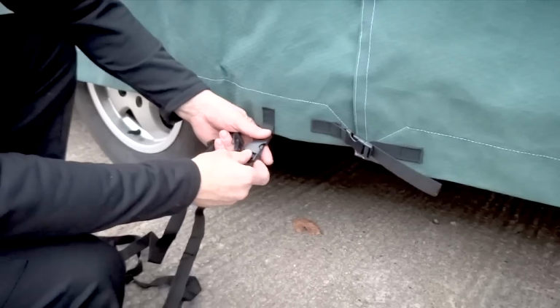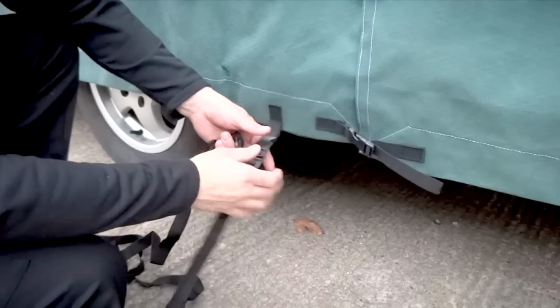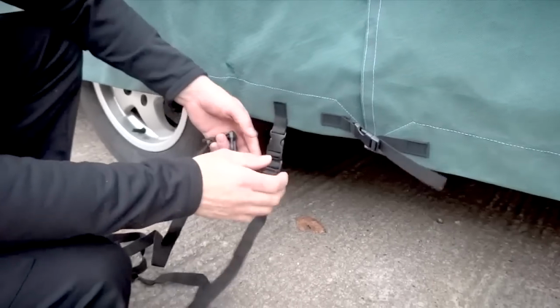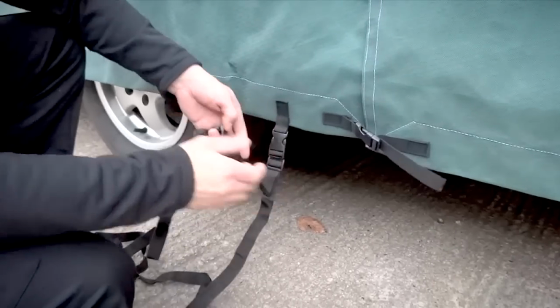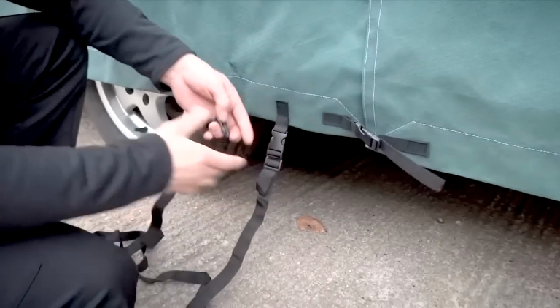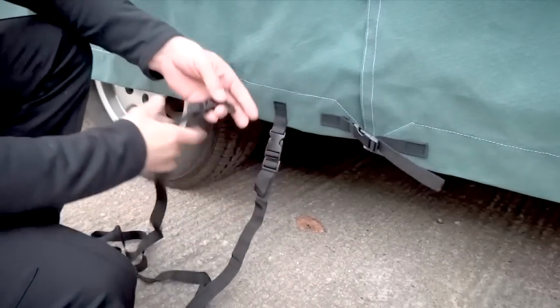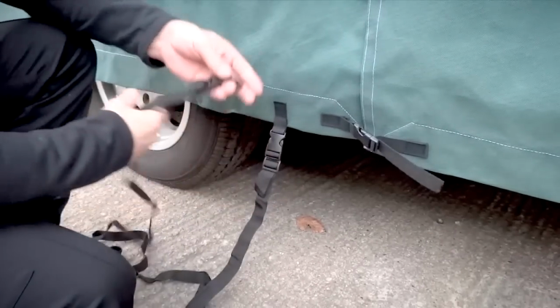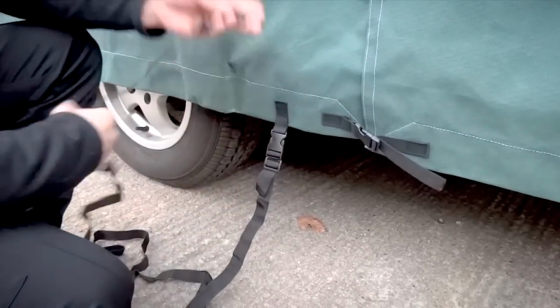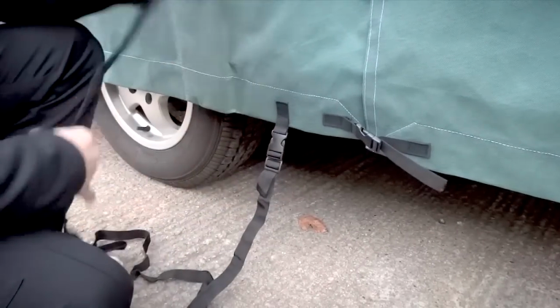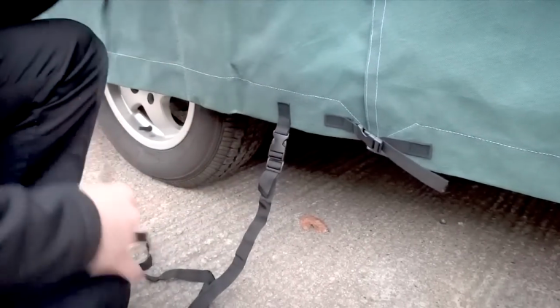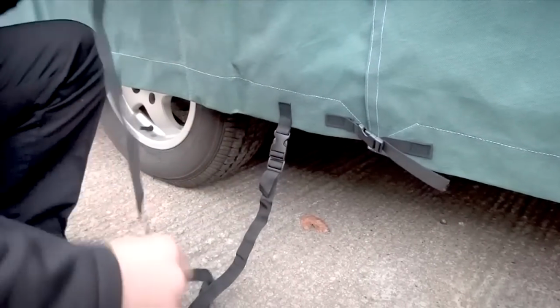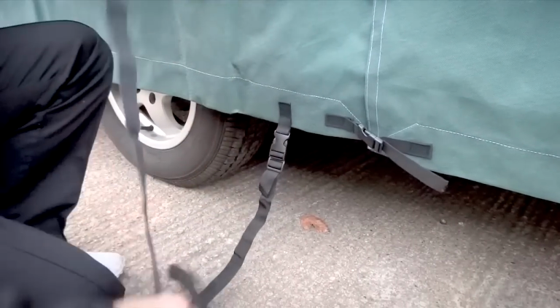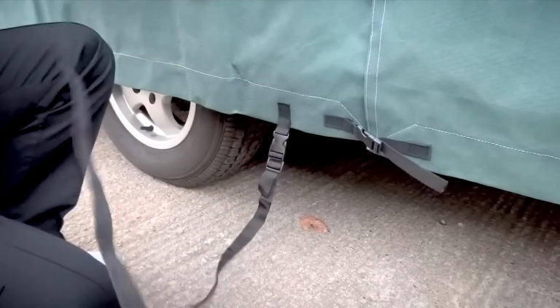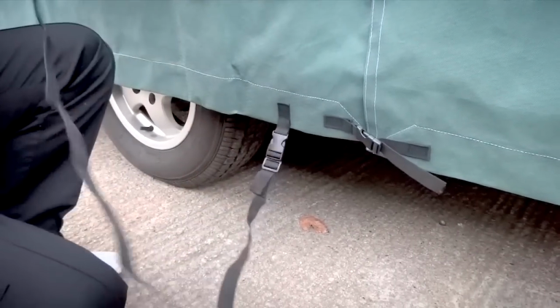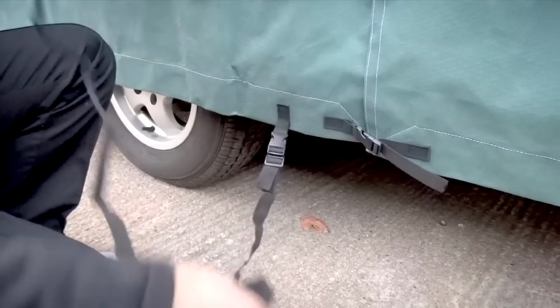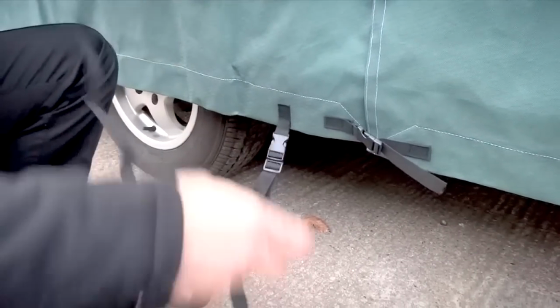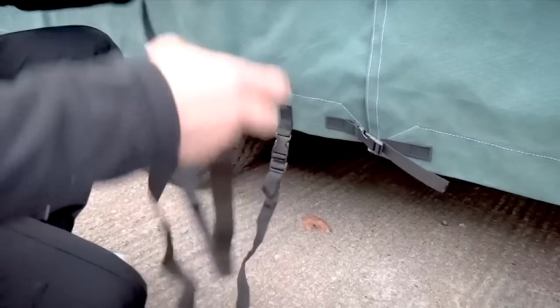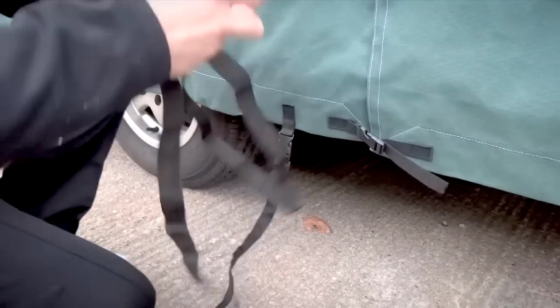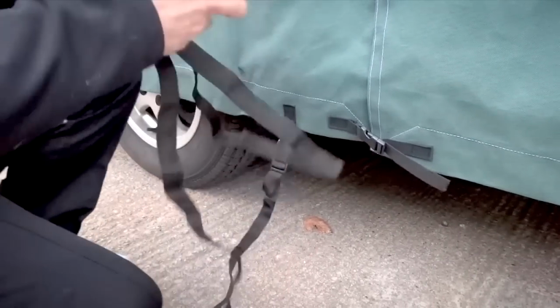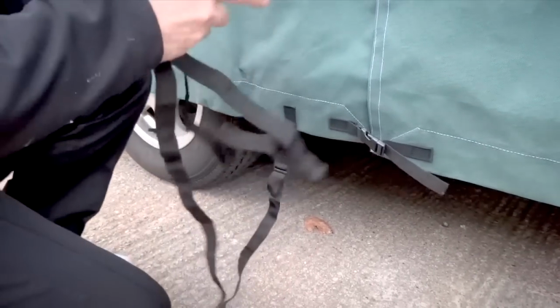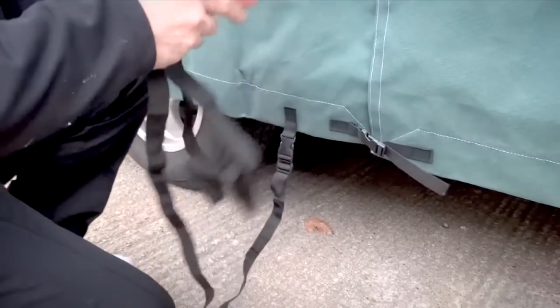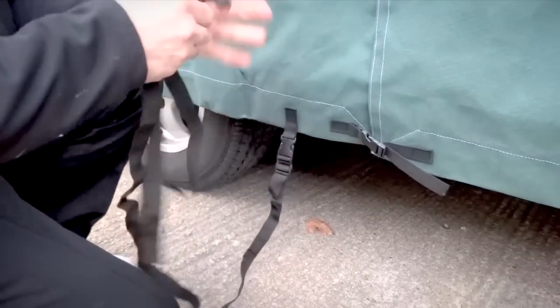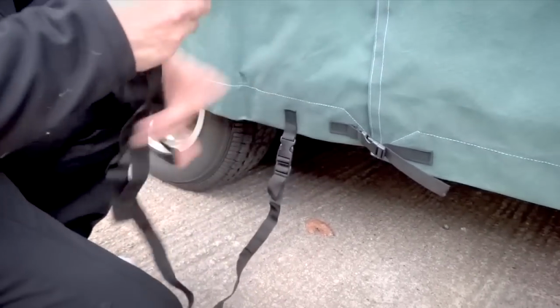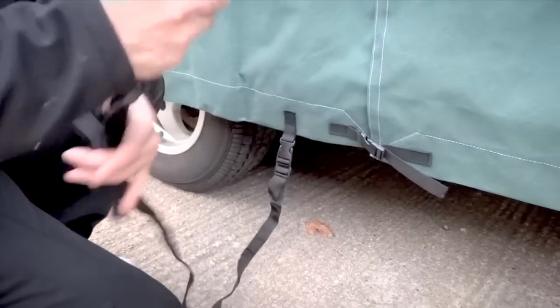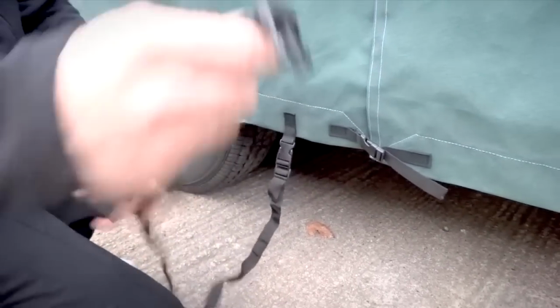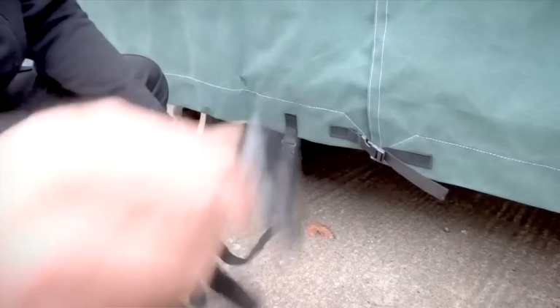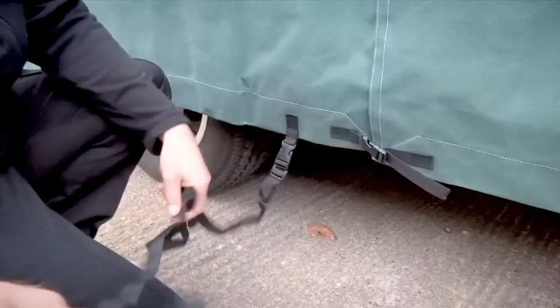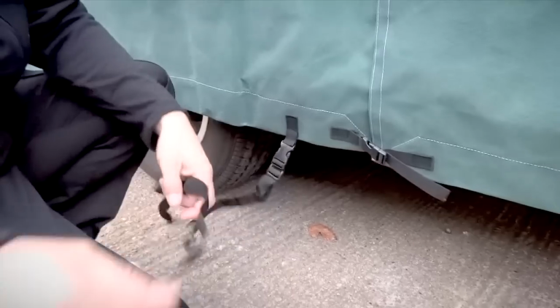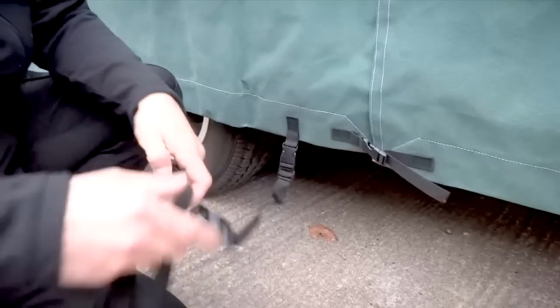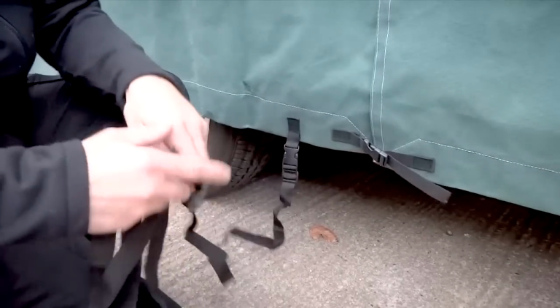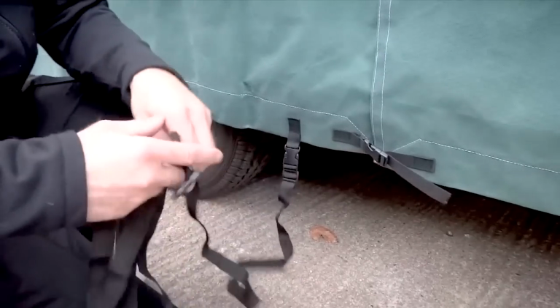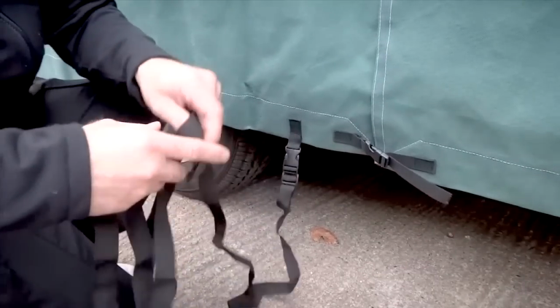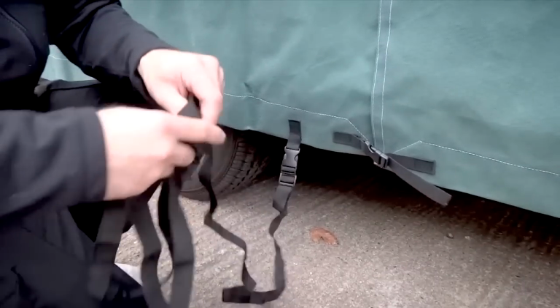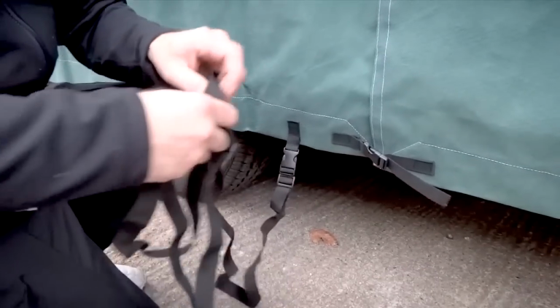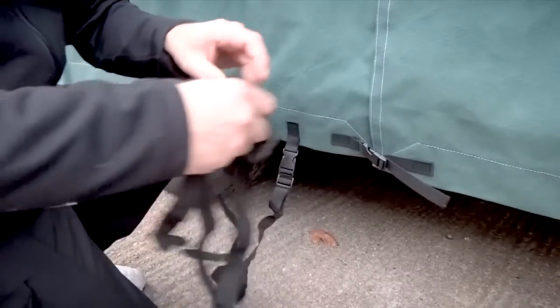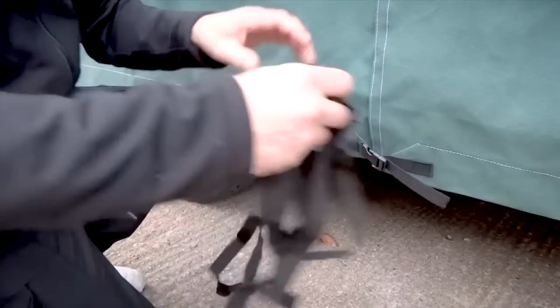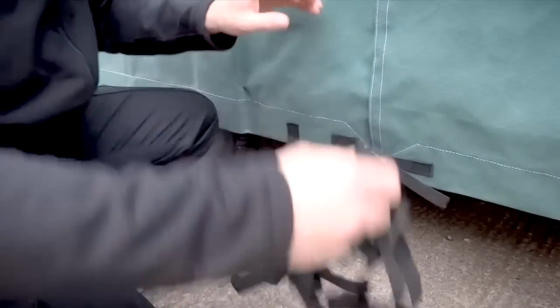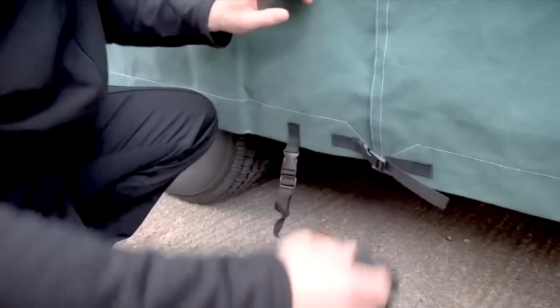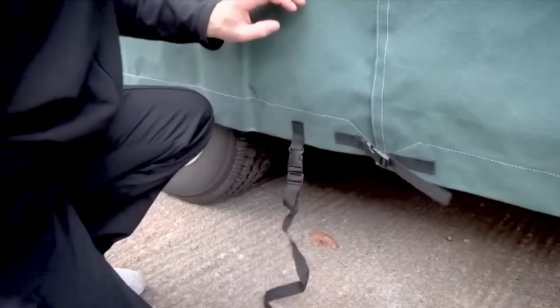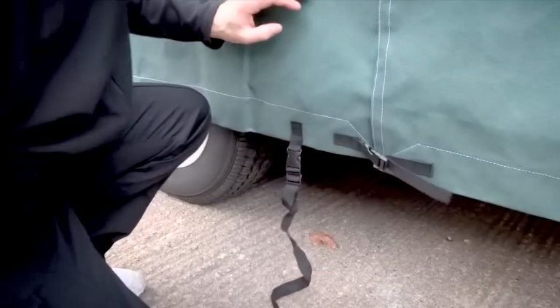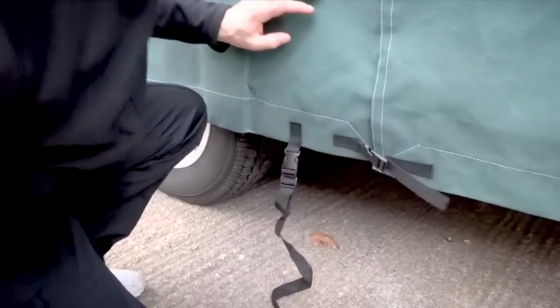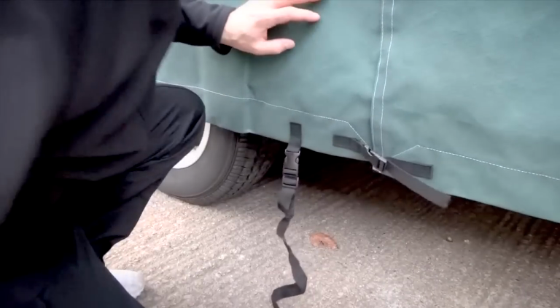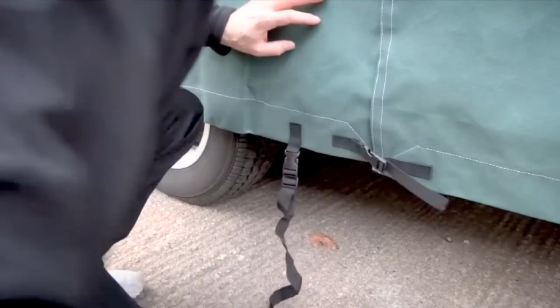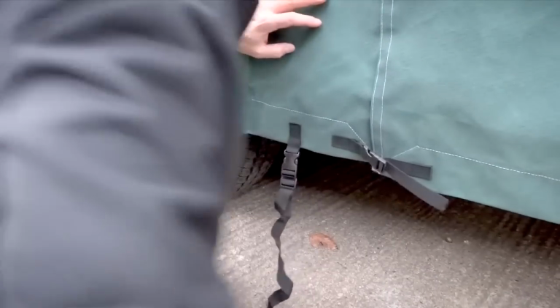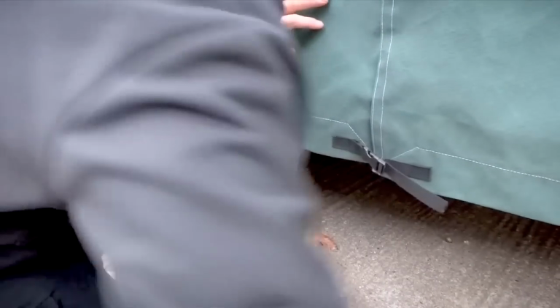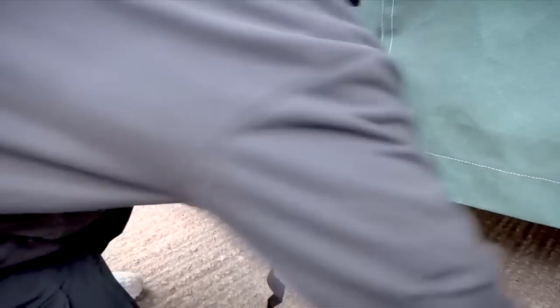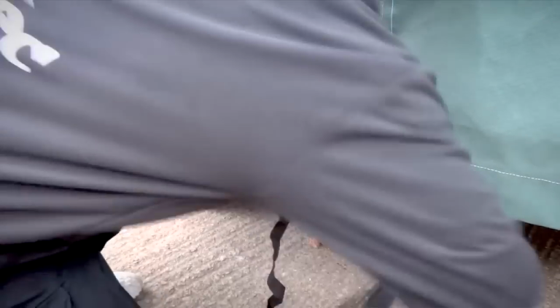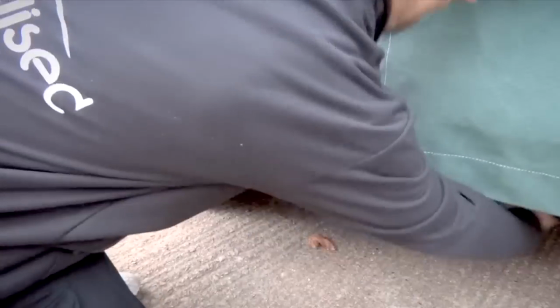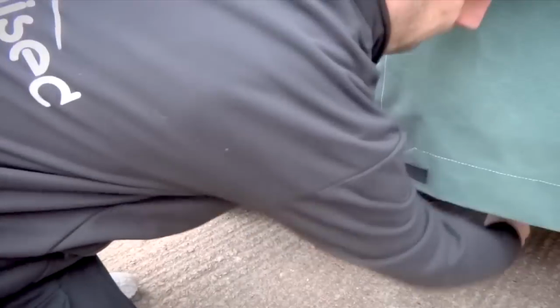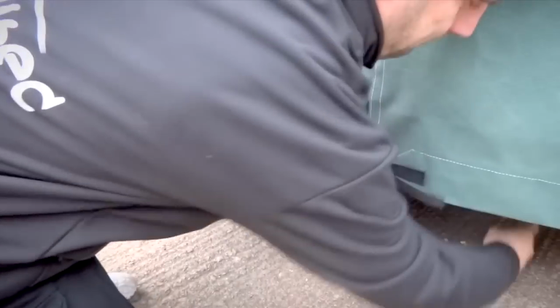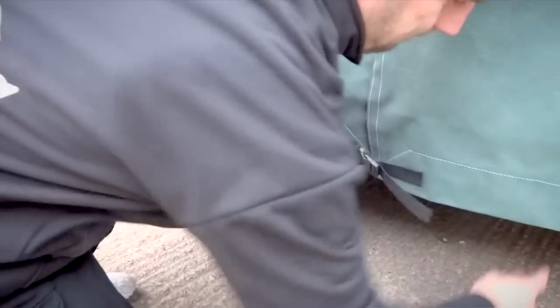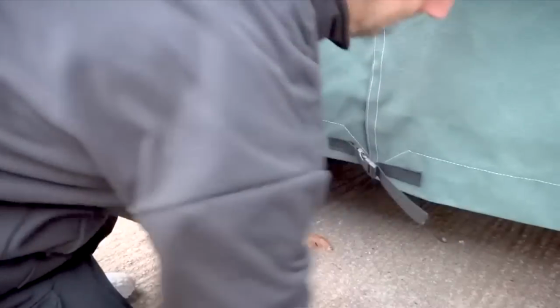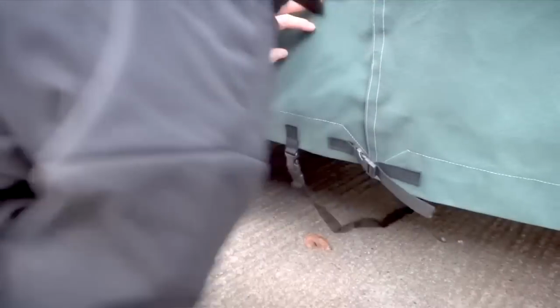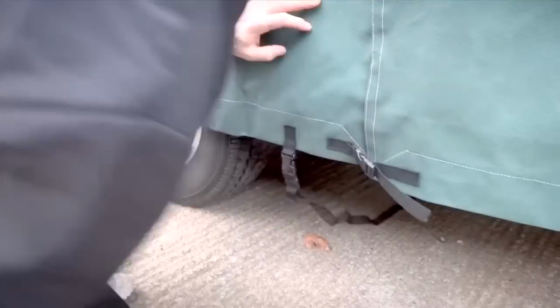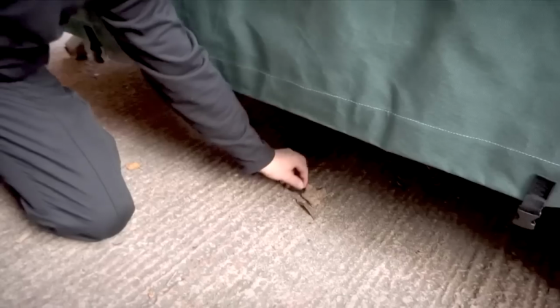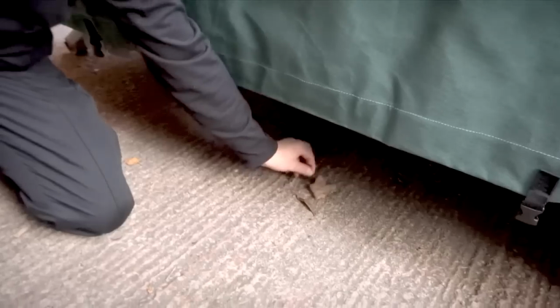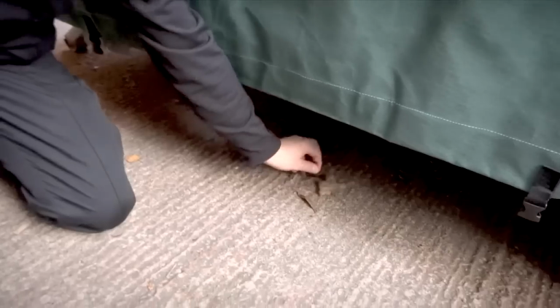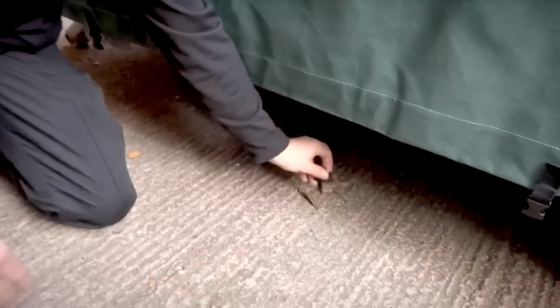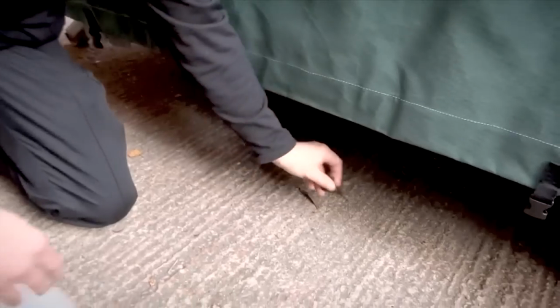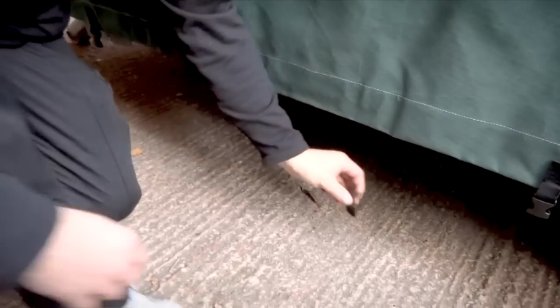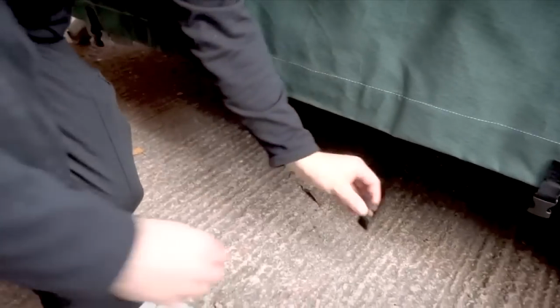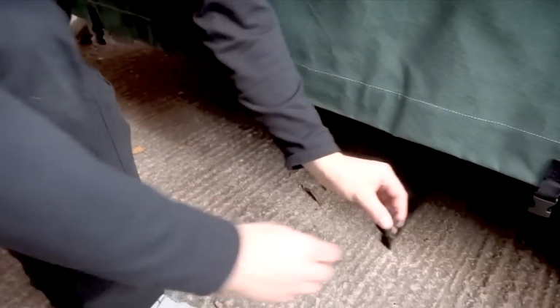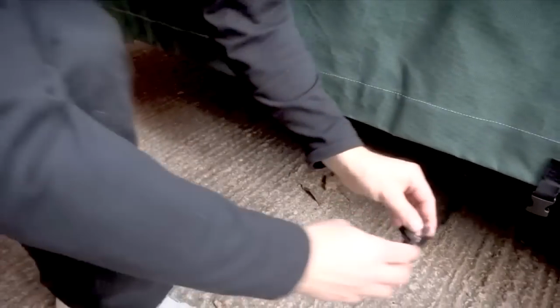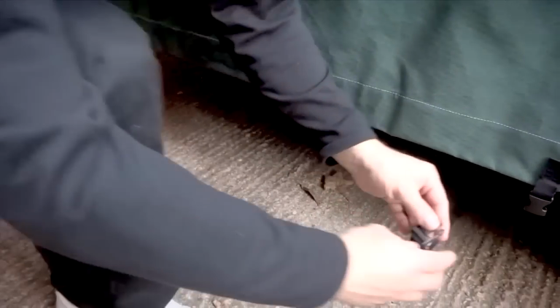Along the length of the caravan, connect the remaining strap and pass under the caravan, connecting to the clips on the opposite side.